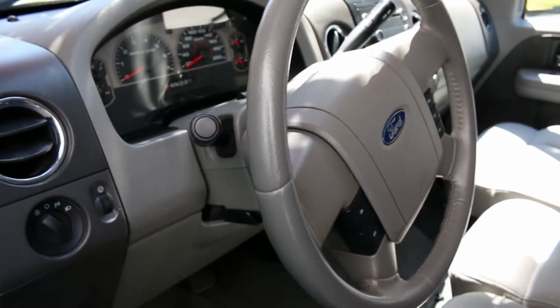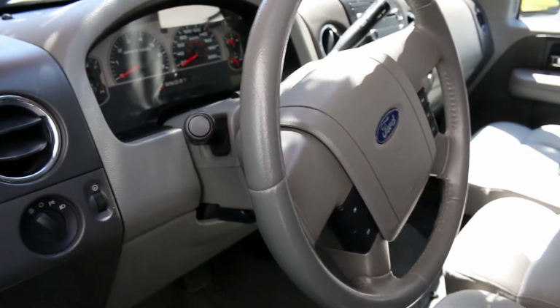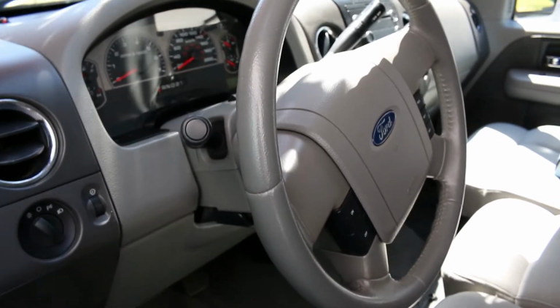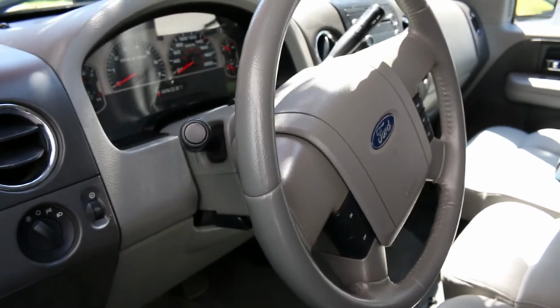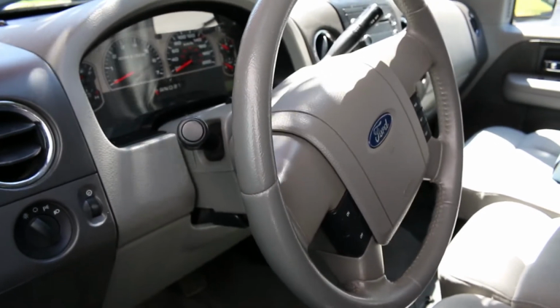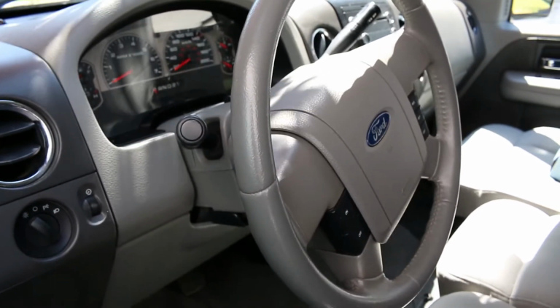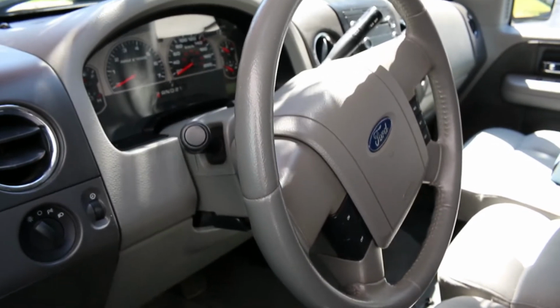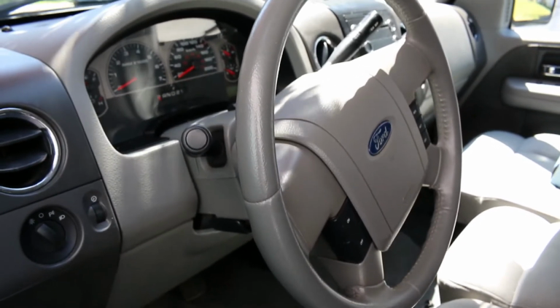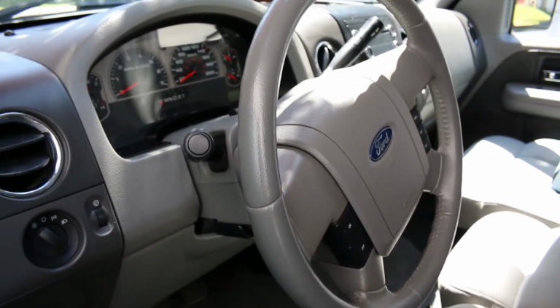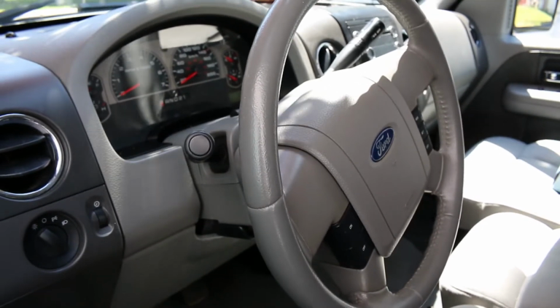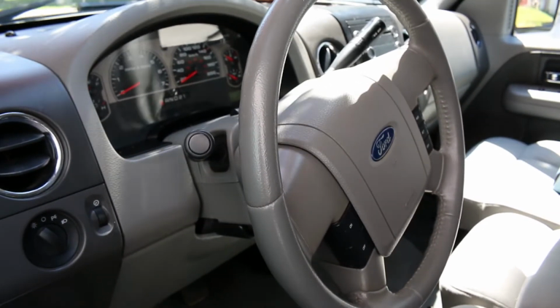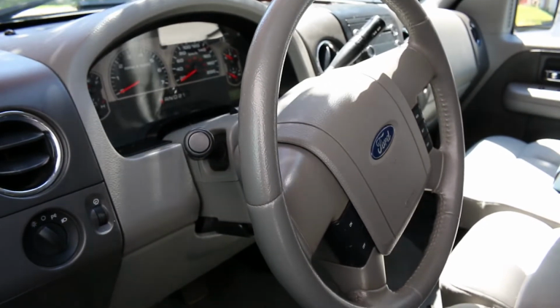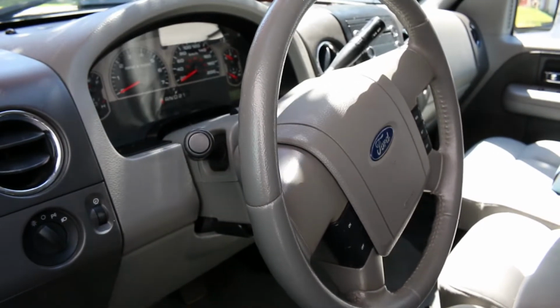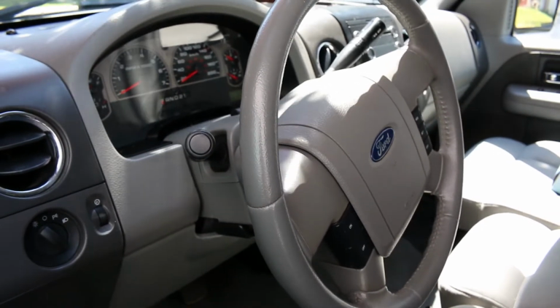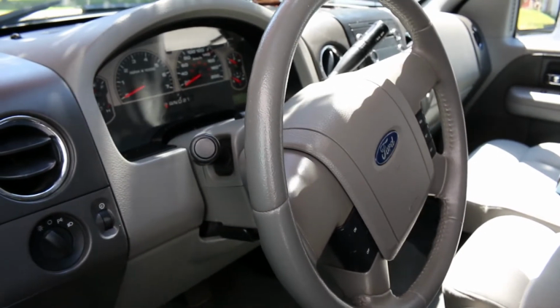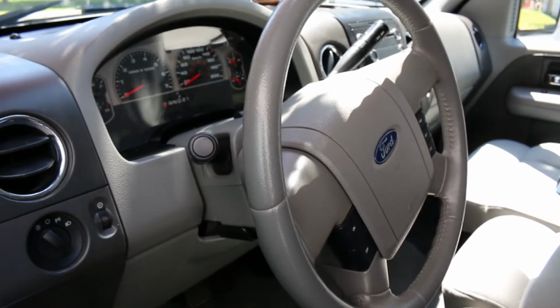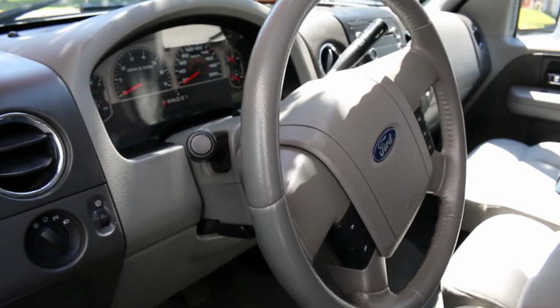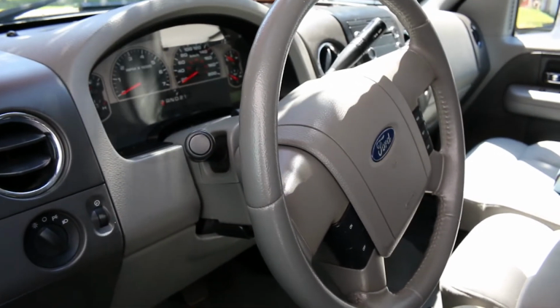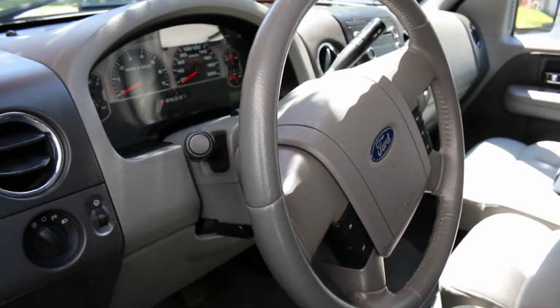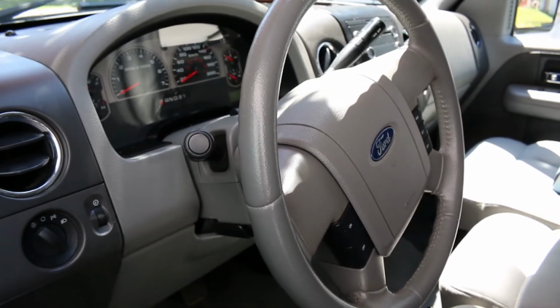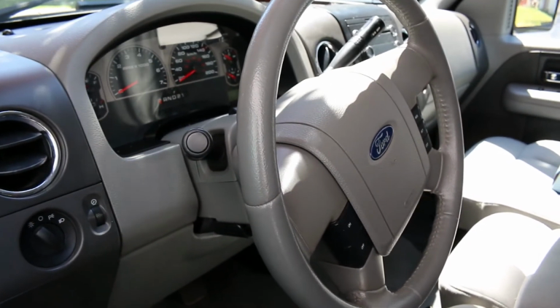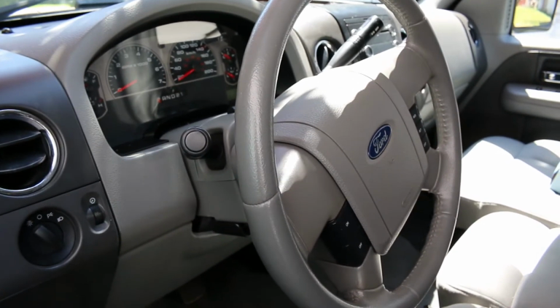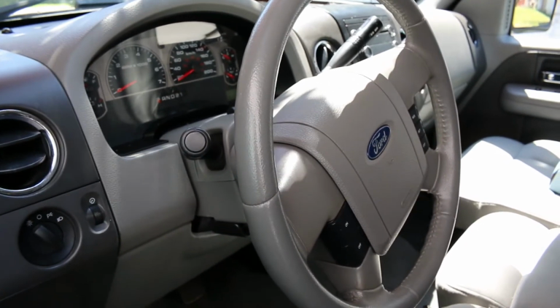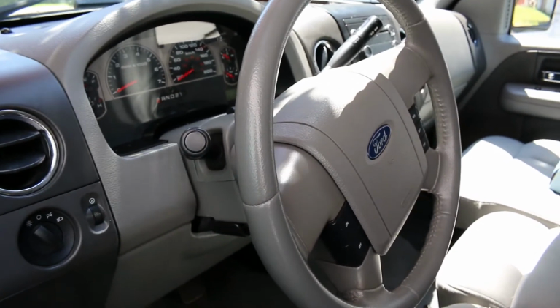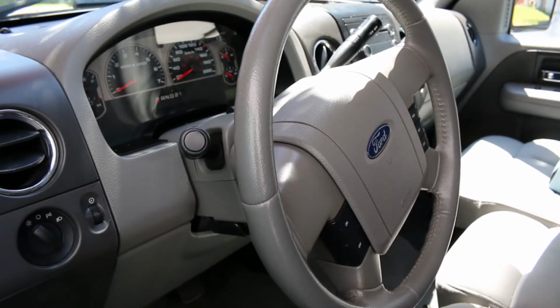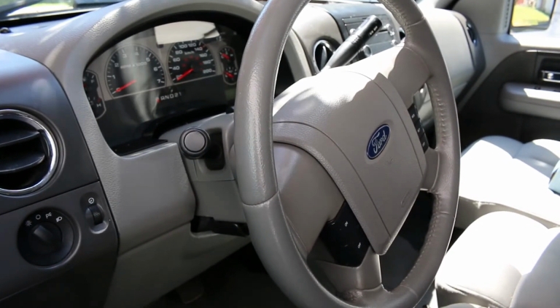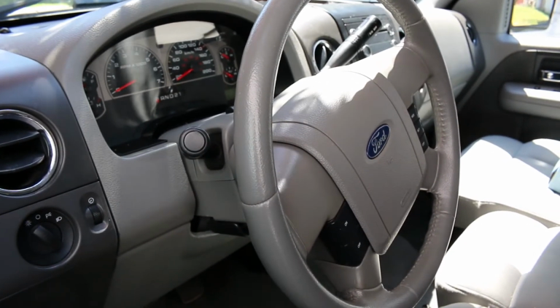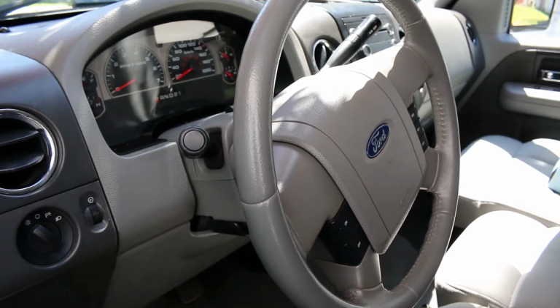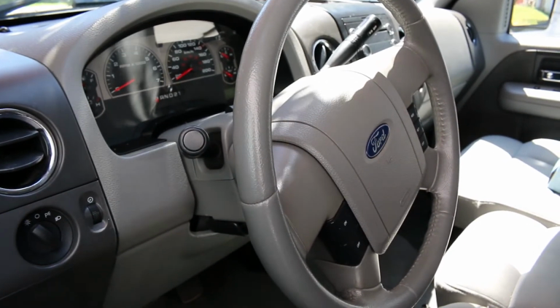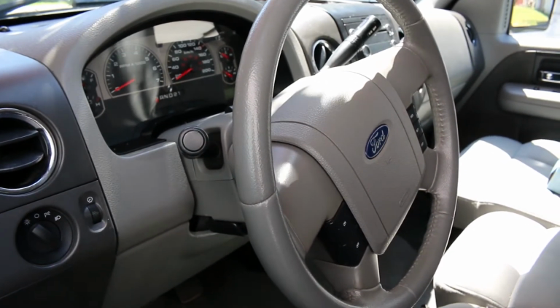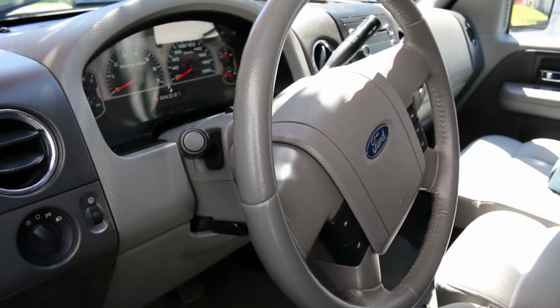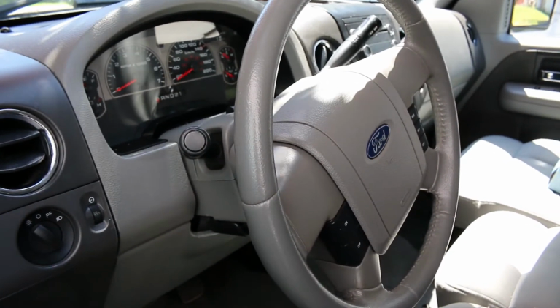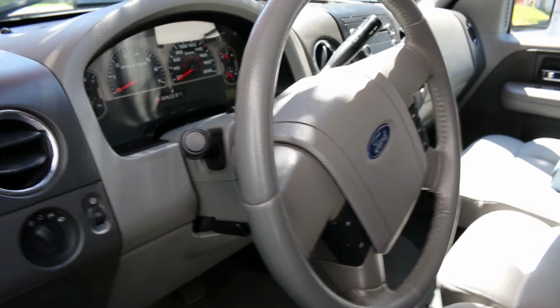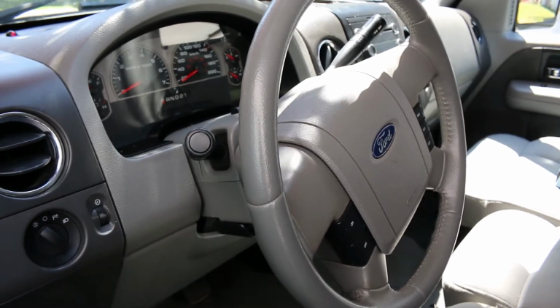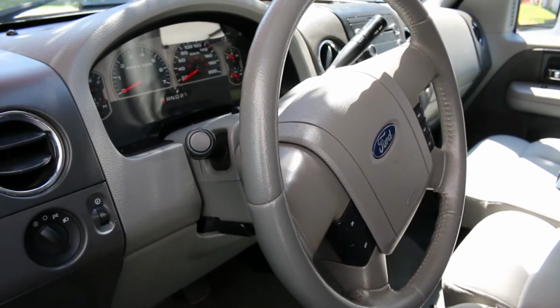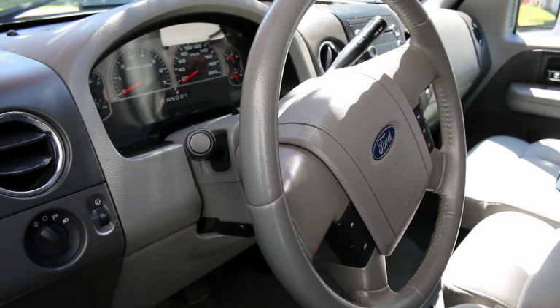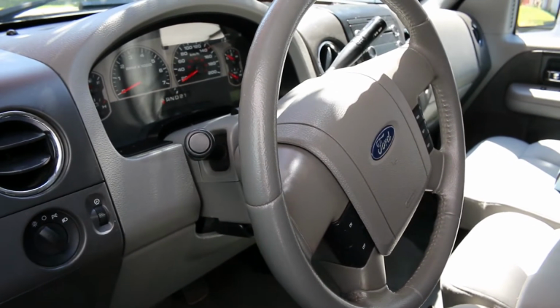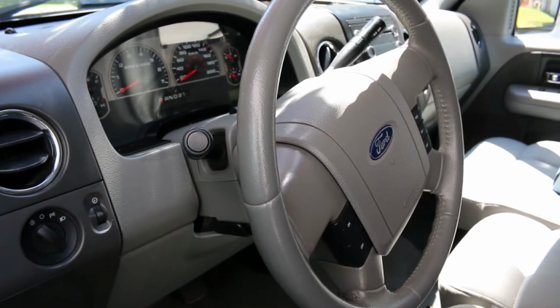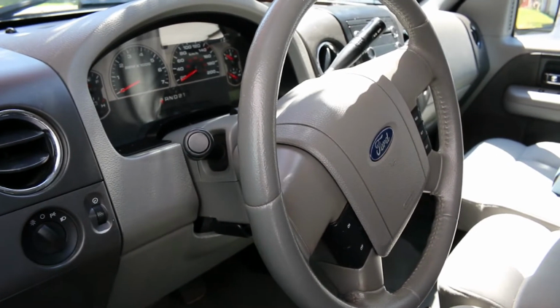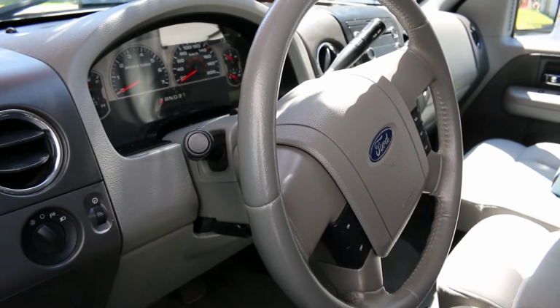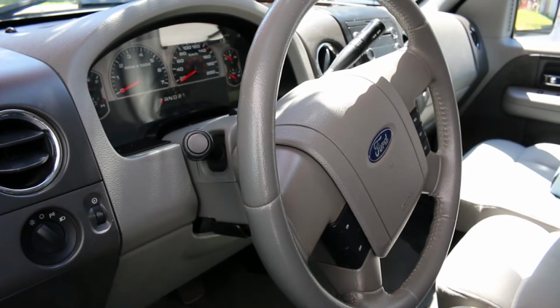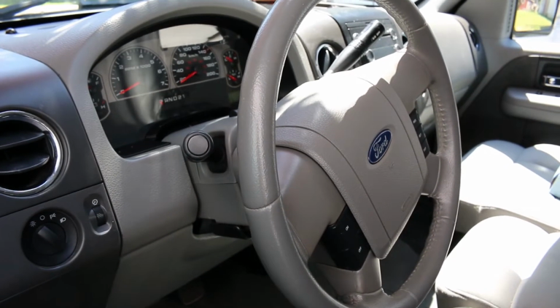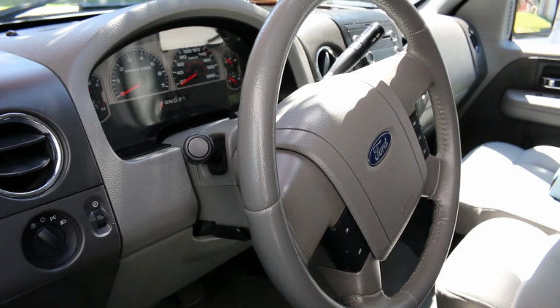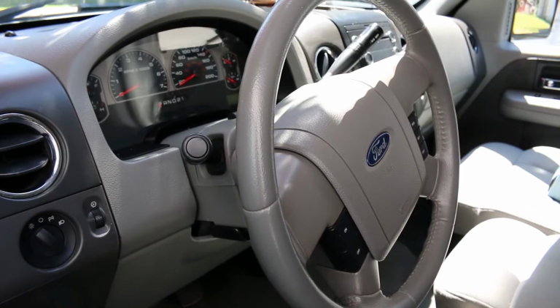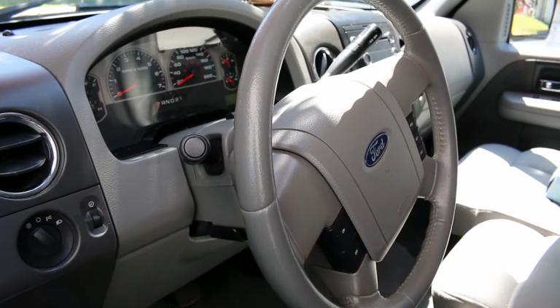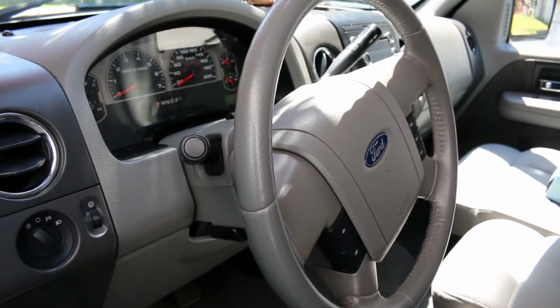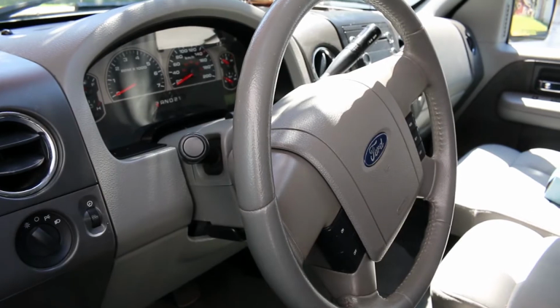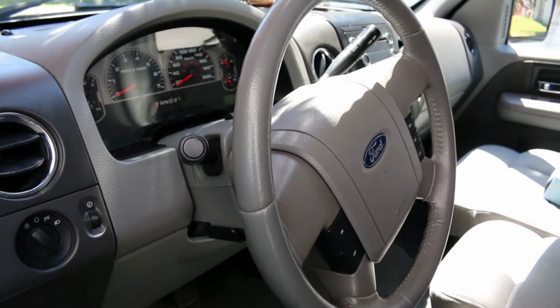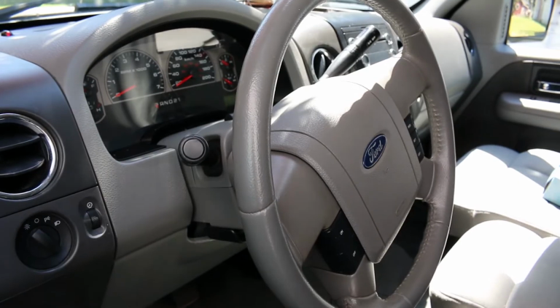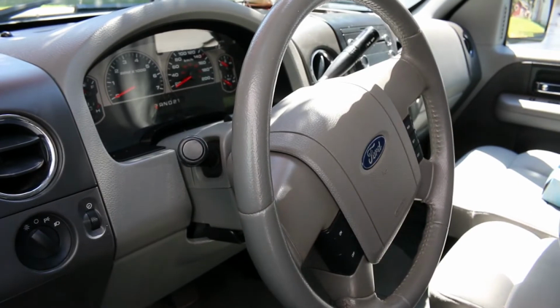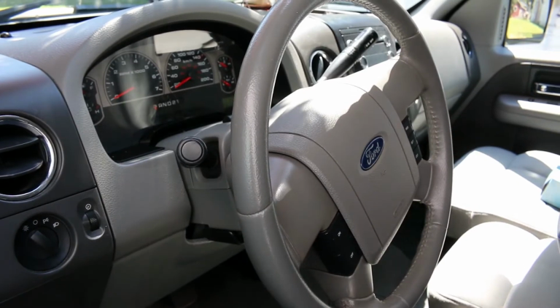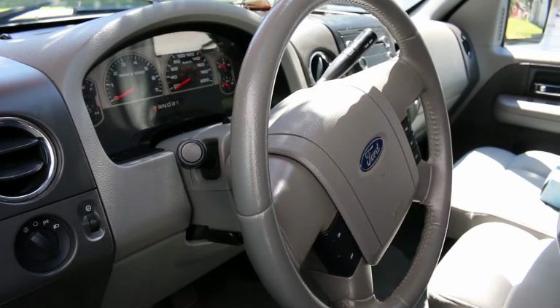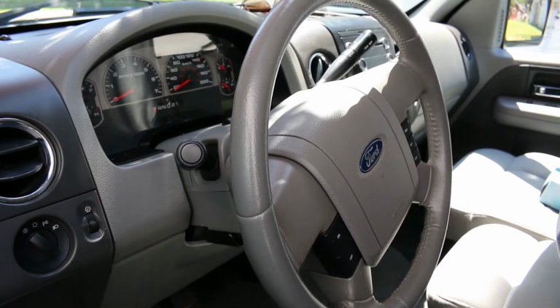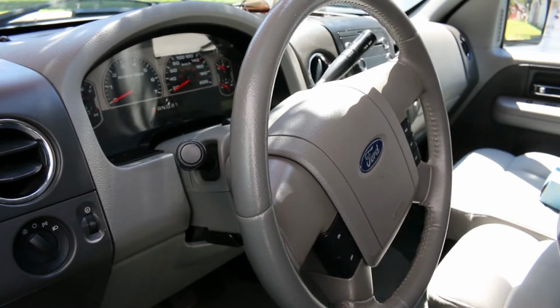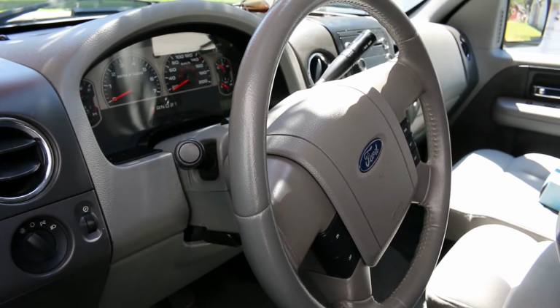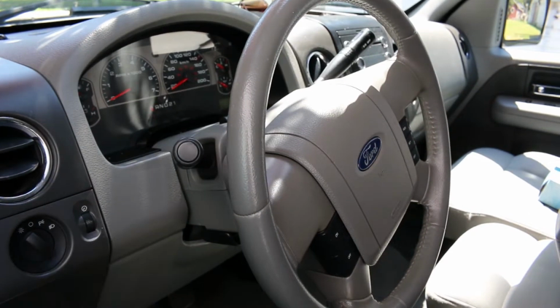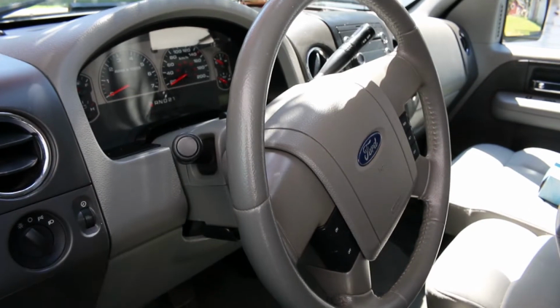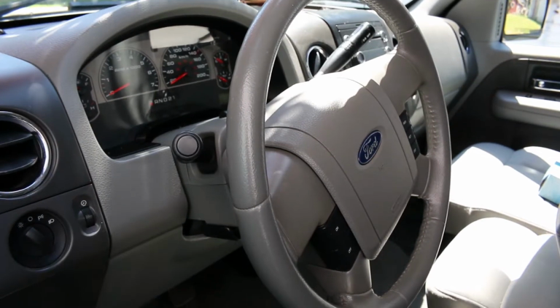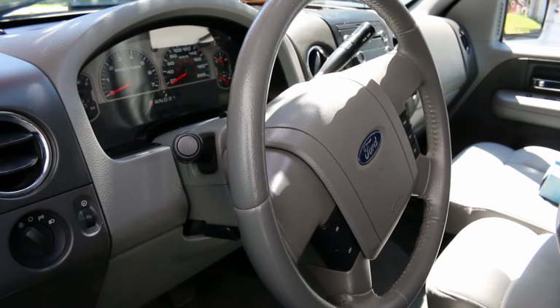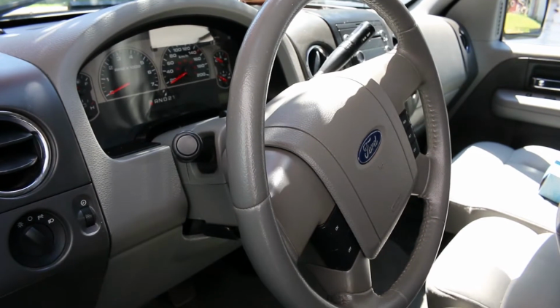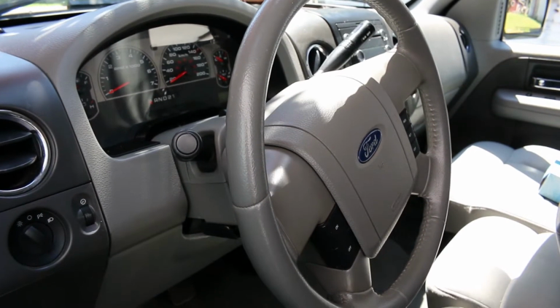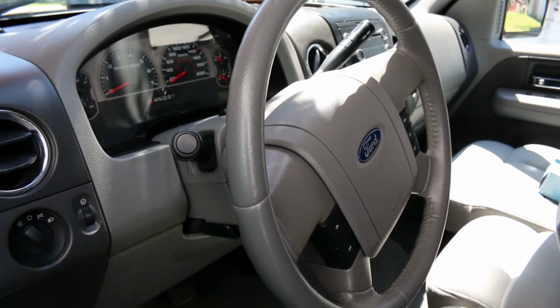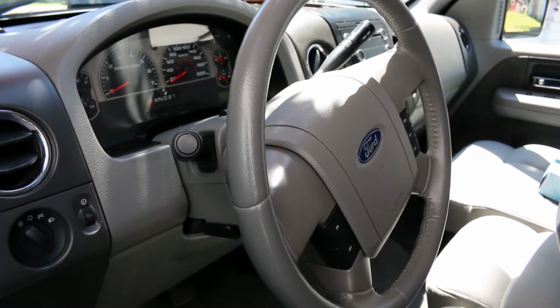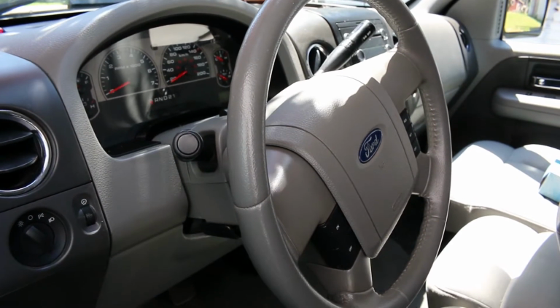Quick one today — I'm going to show you guys how to top up an air conditioner that's not quite working right, on just about any vehicle.